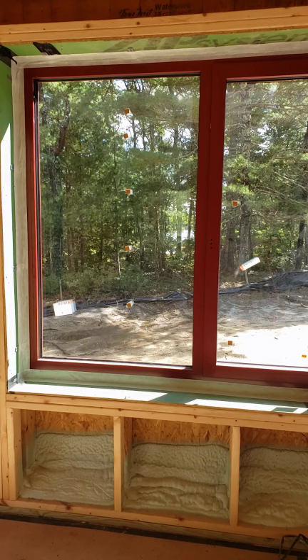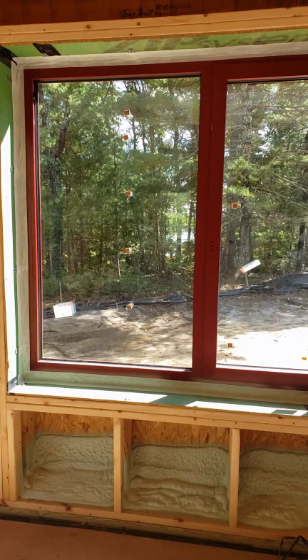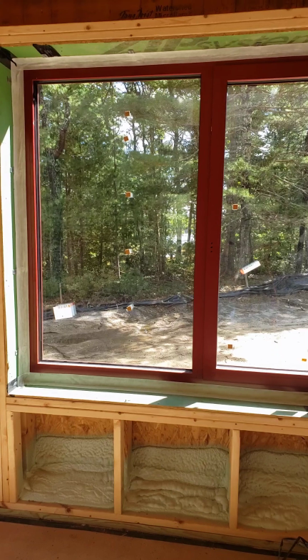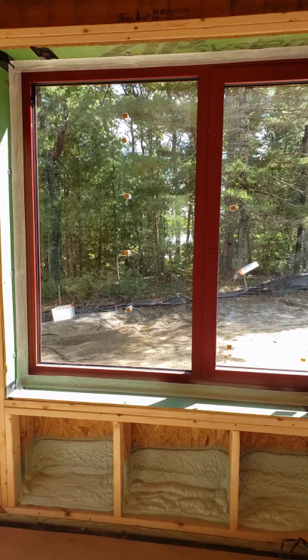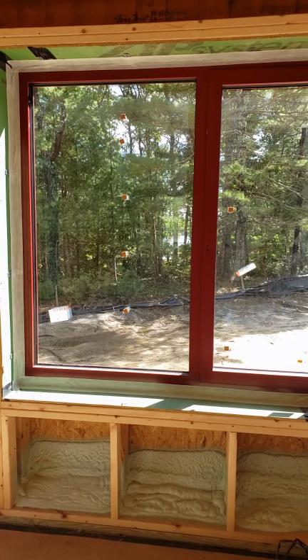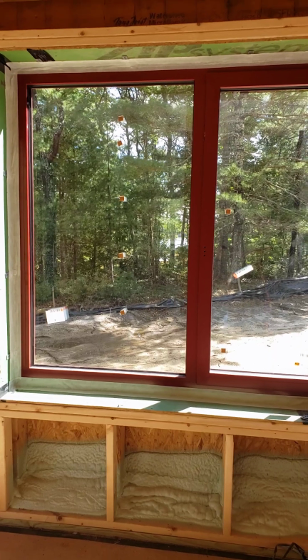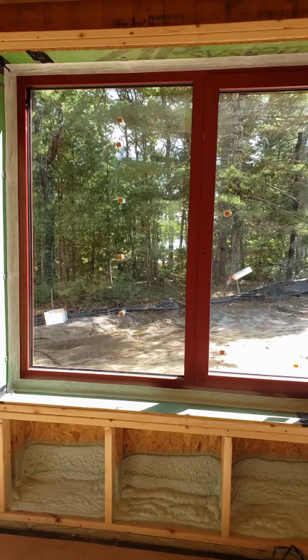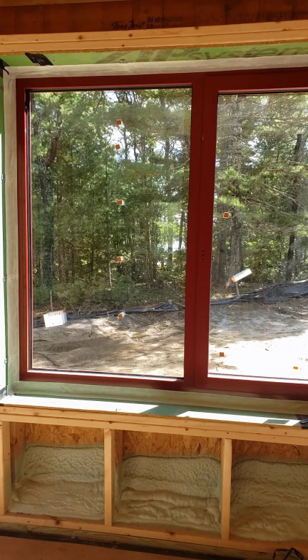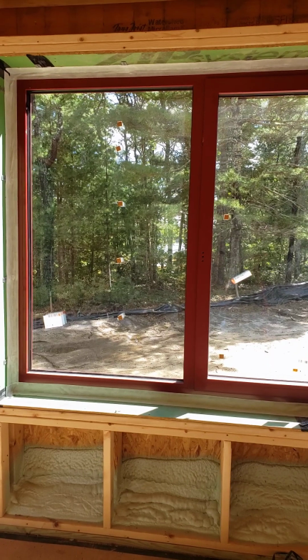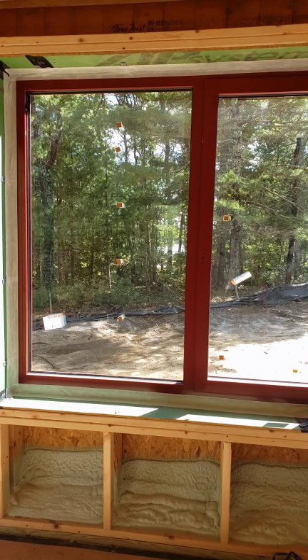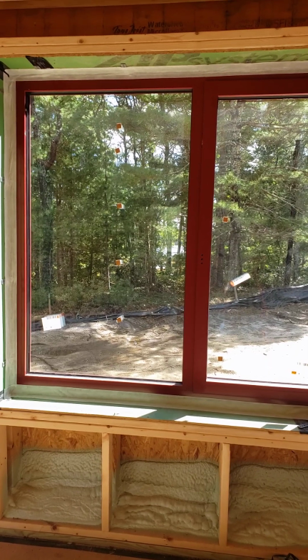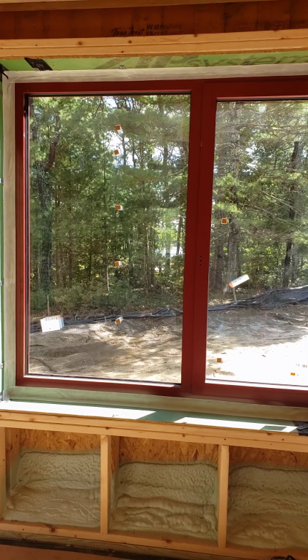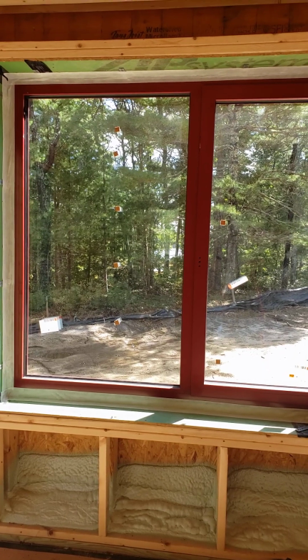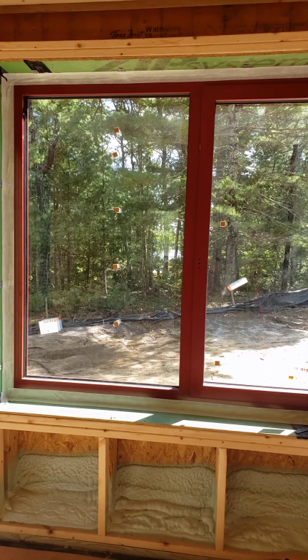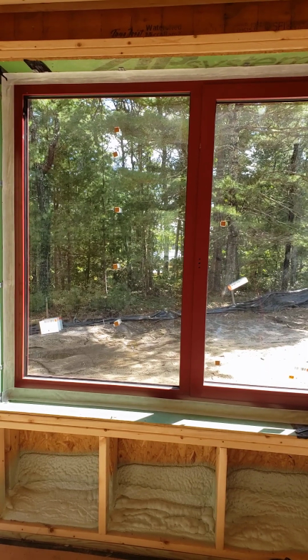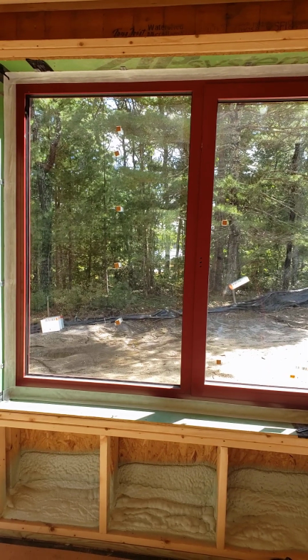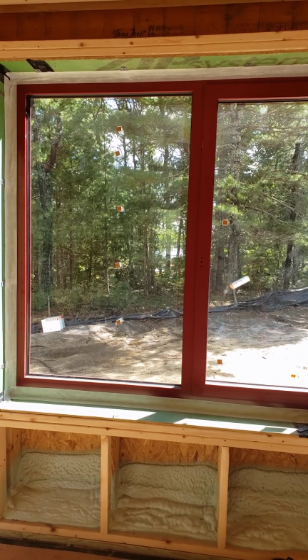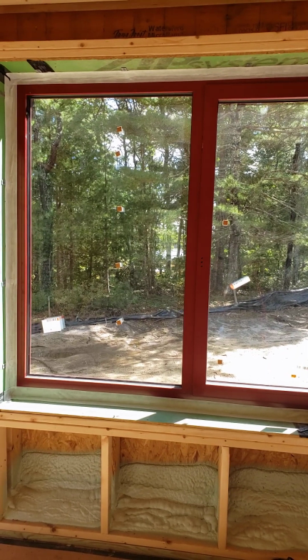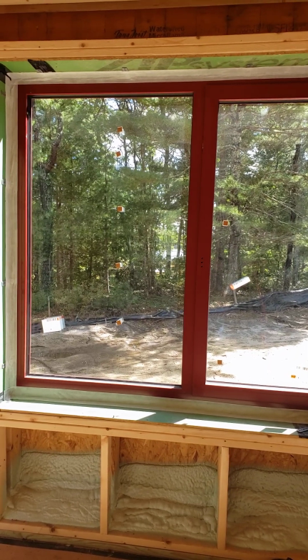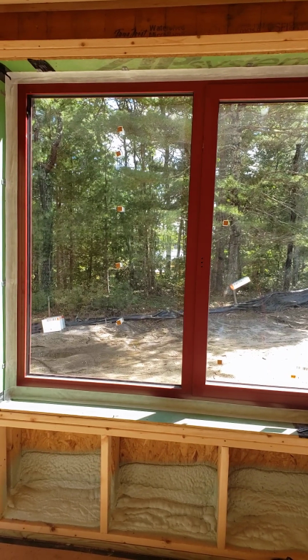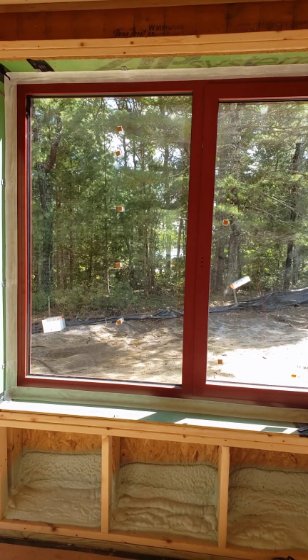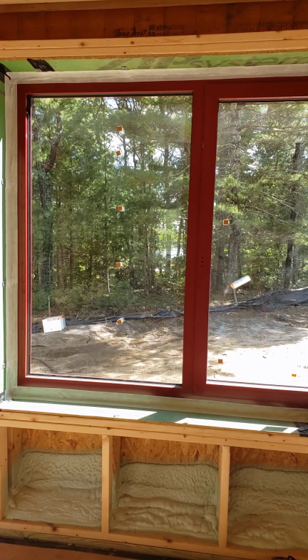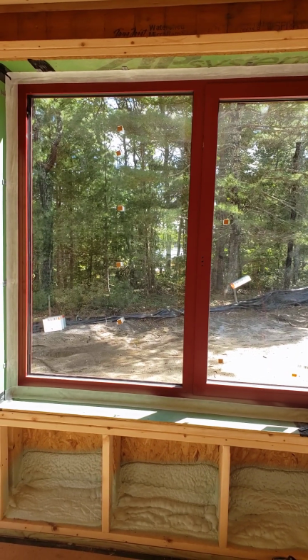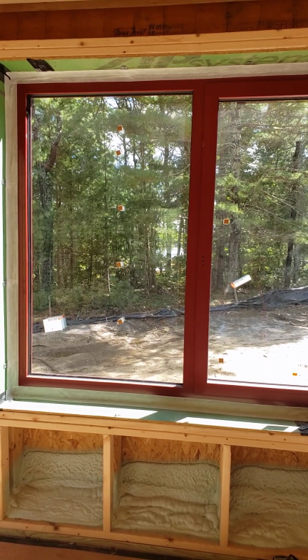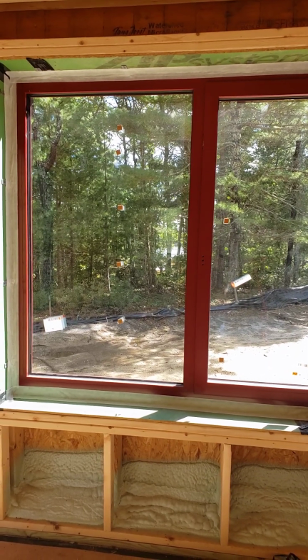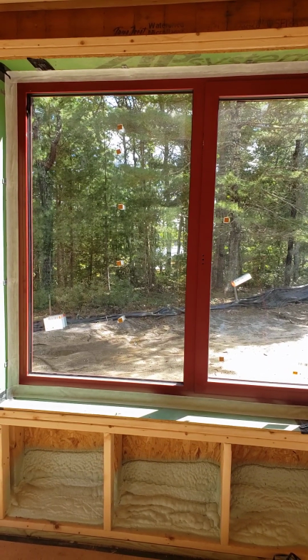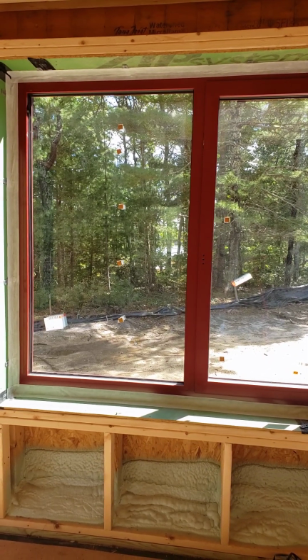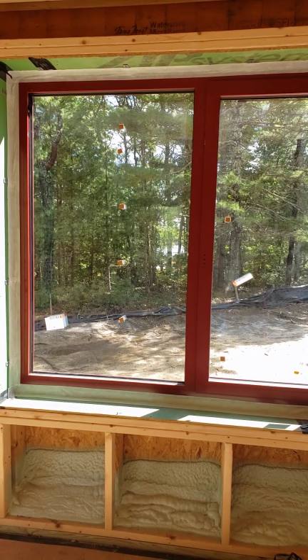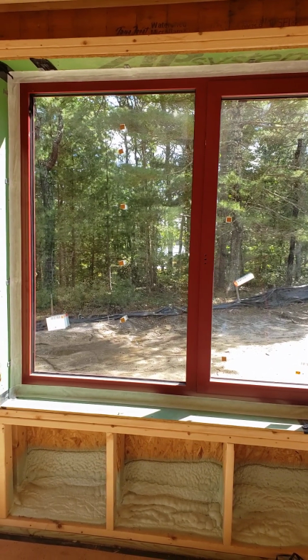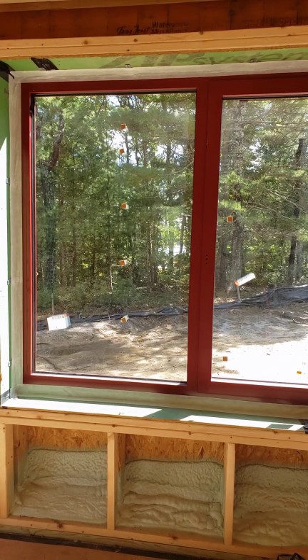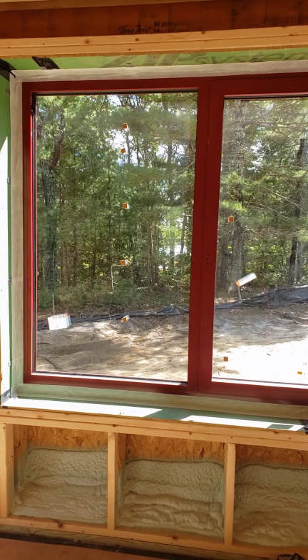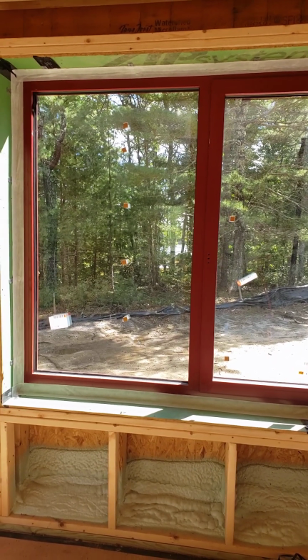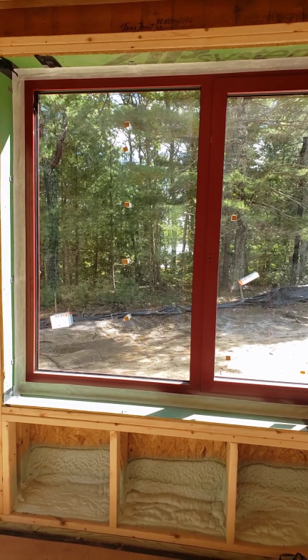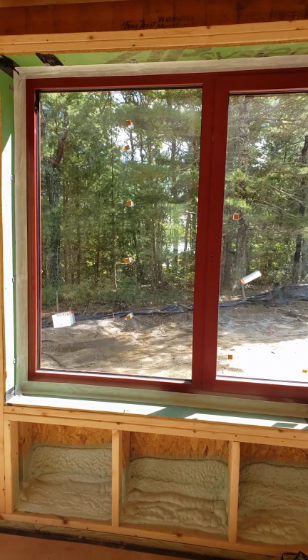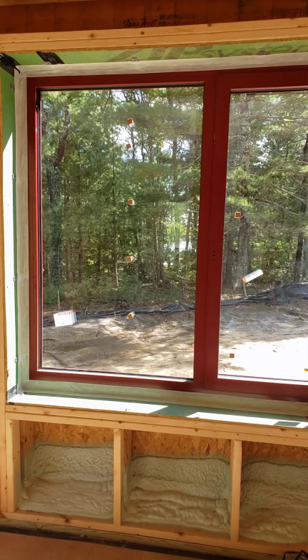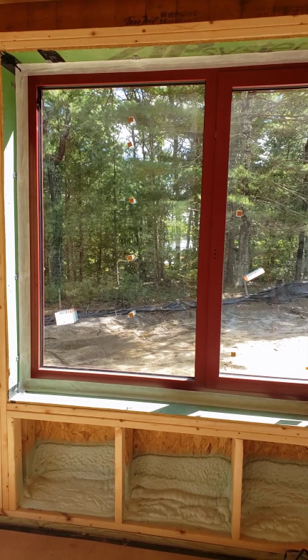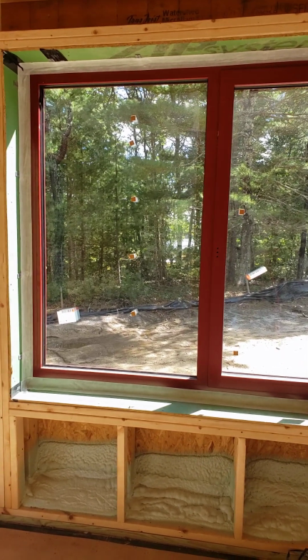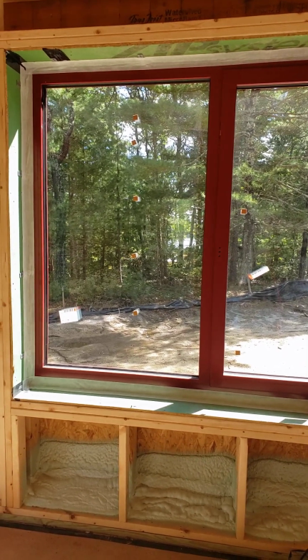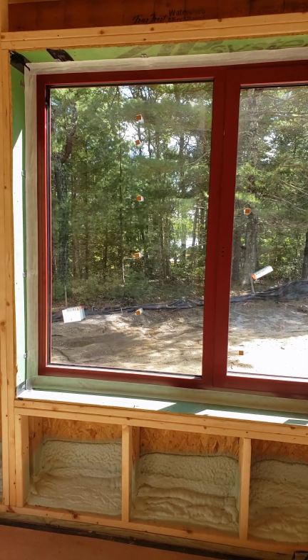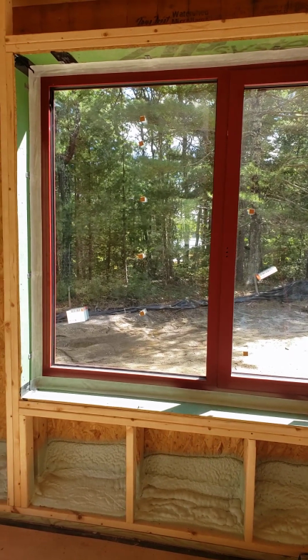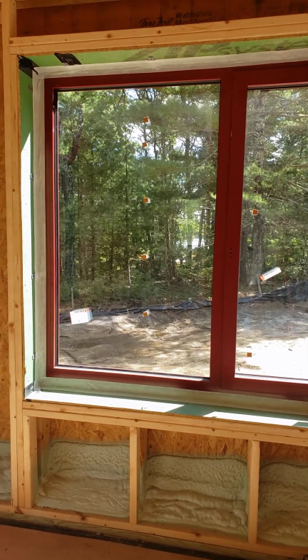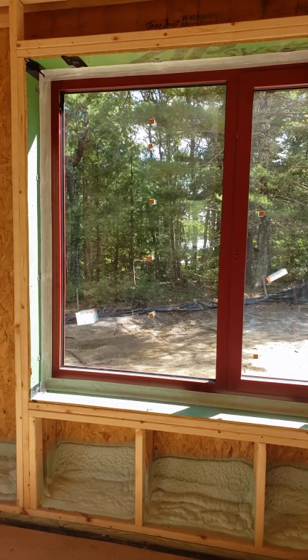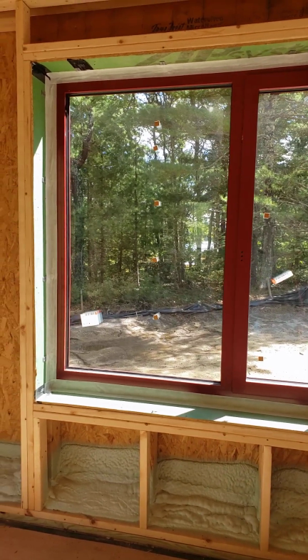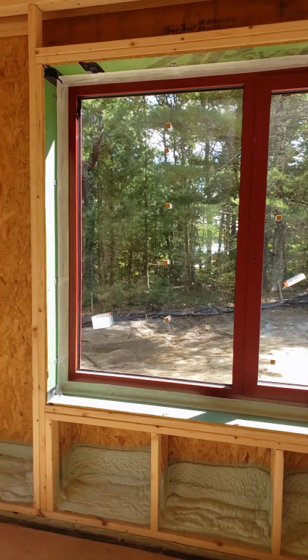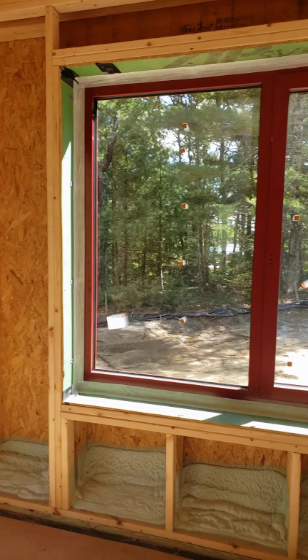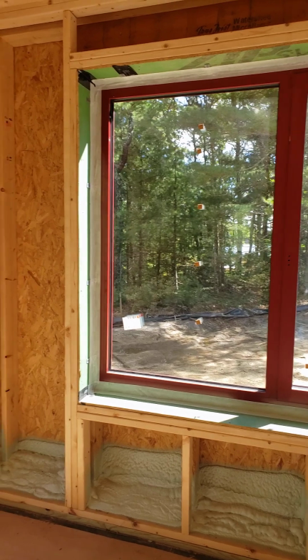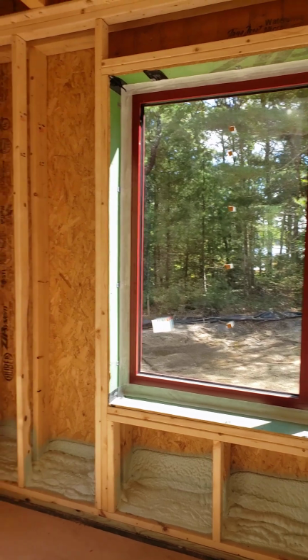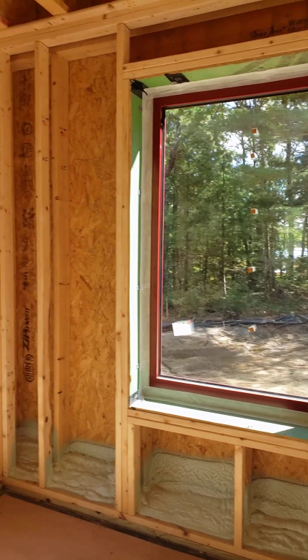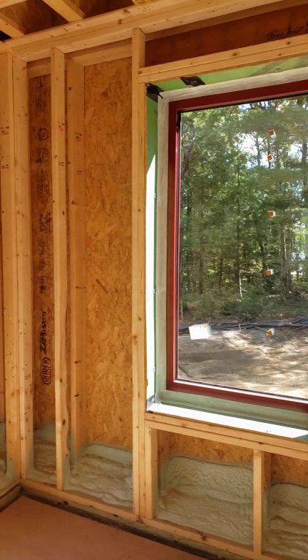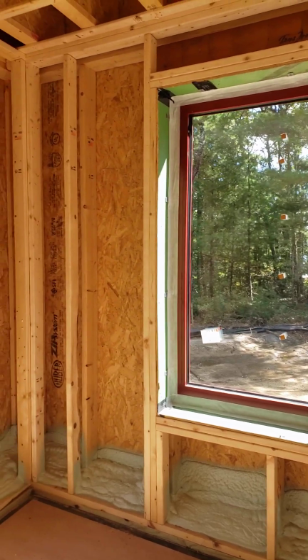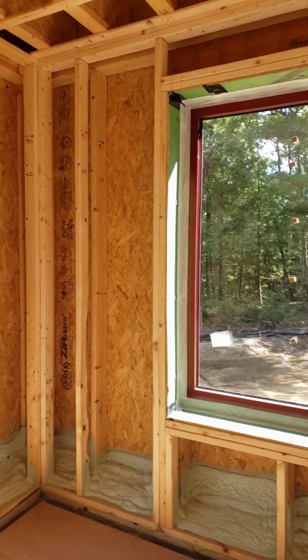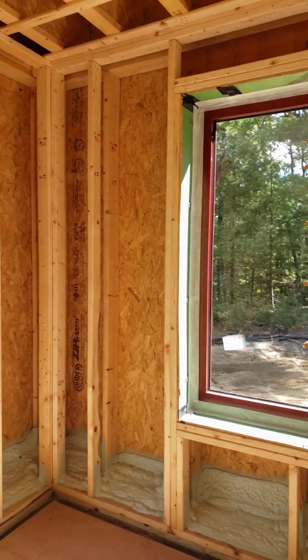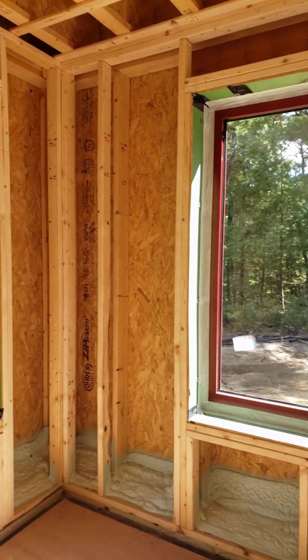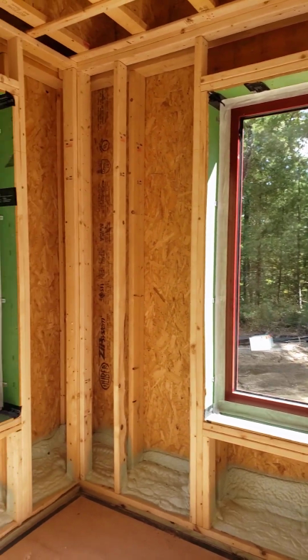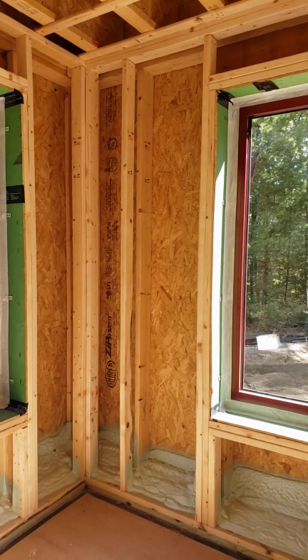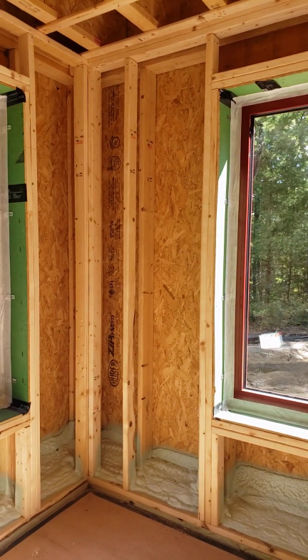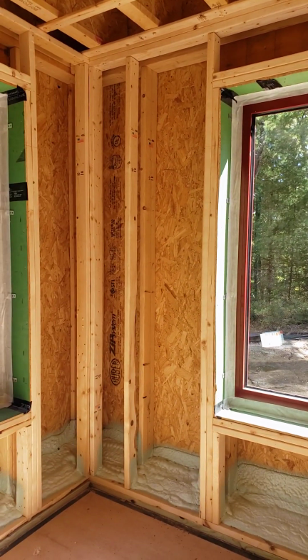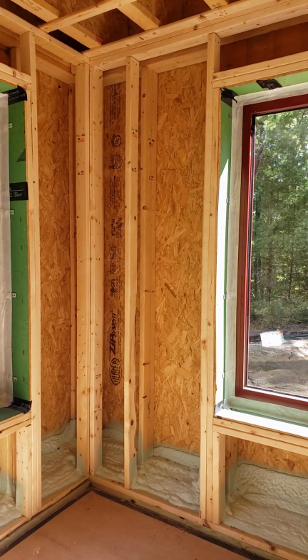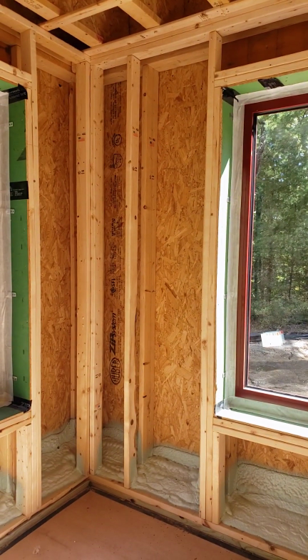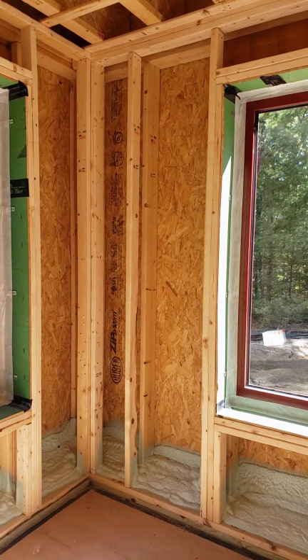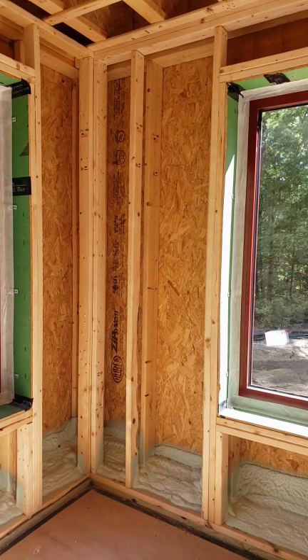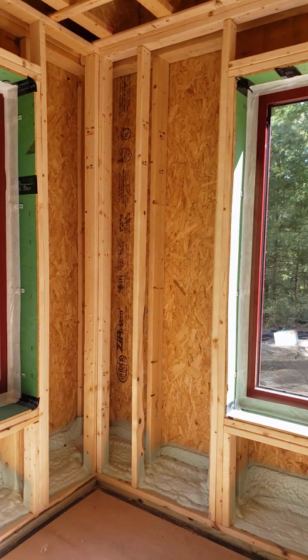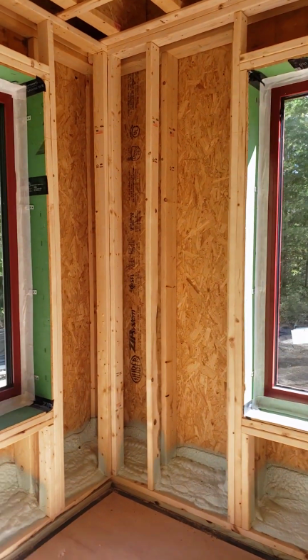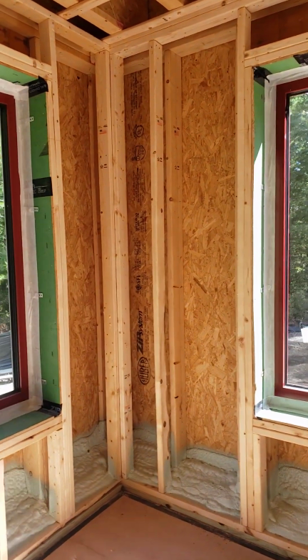Hey, Steve Basic Architect. We're out here at our house in the woods. Let's talk about double wall framing.